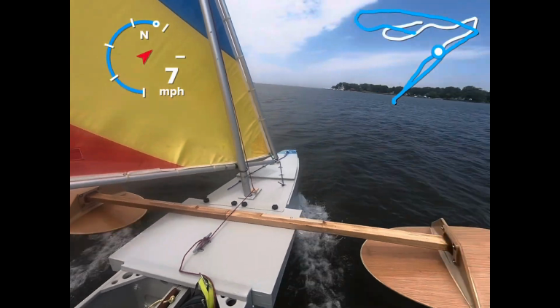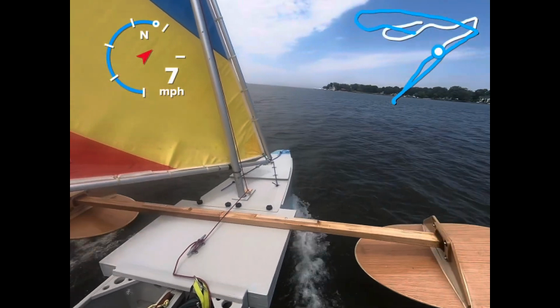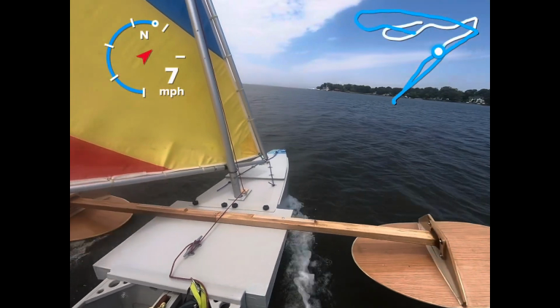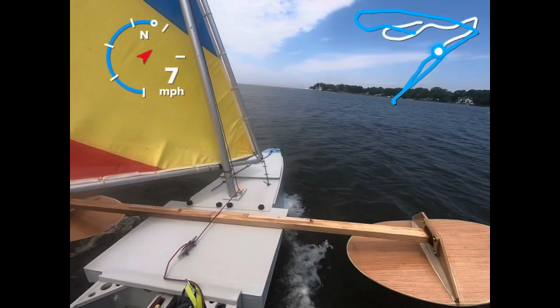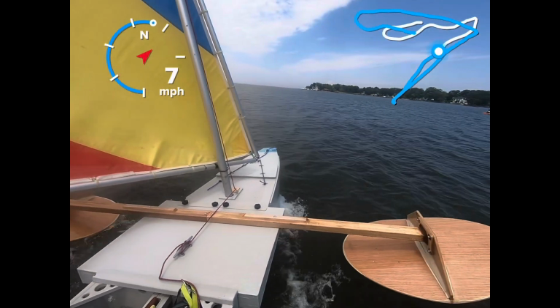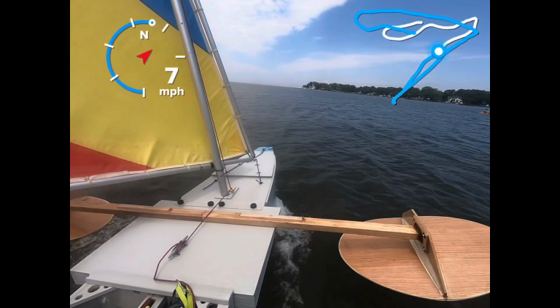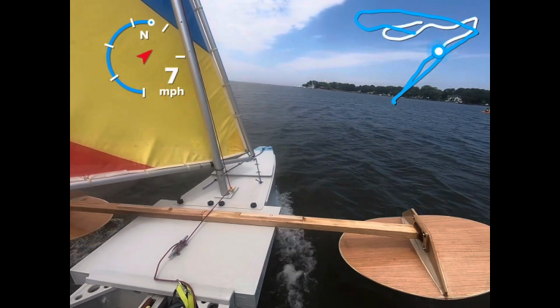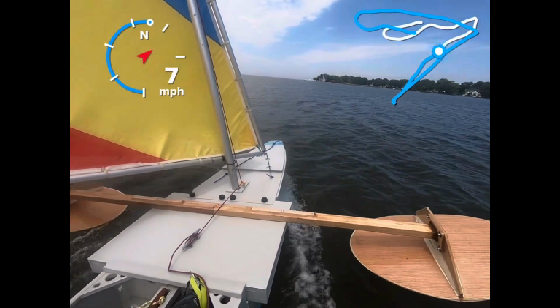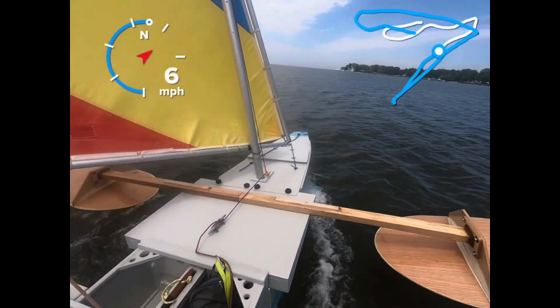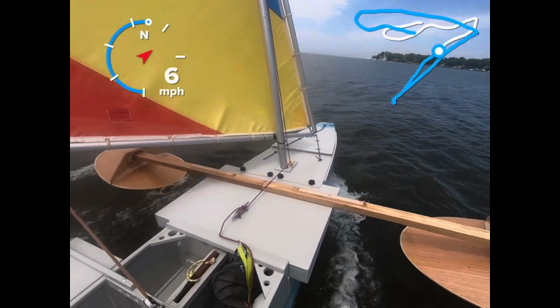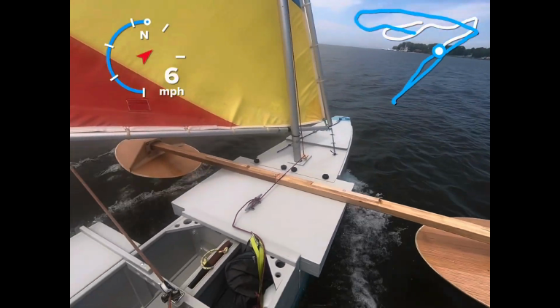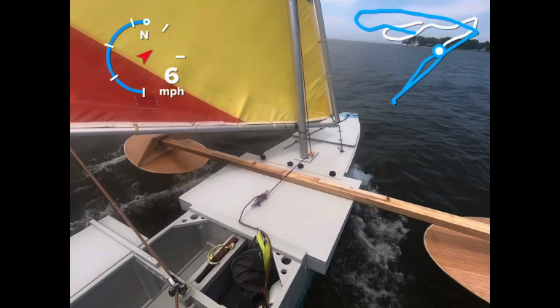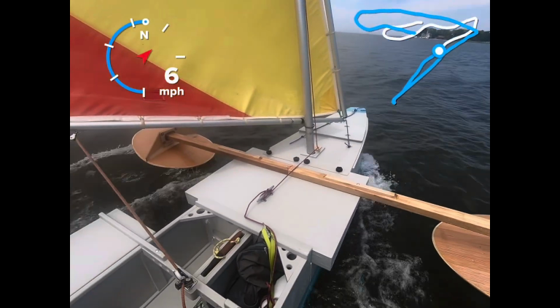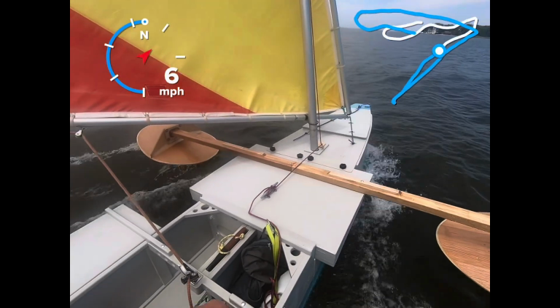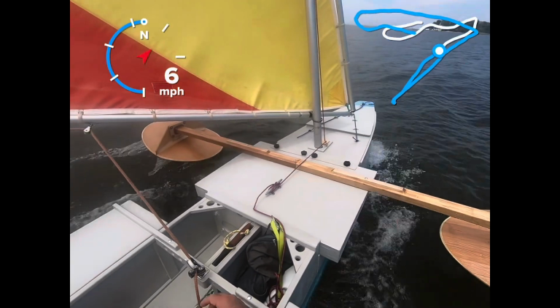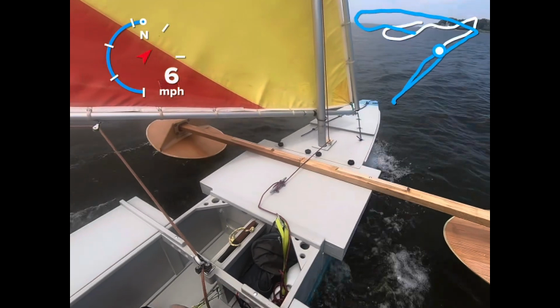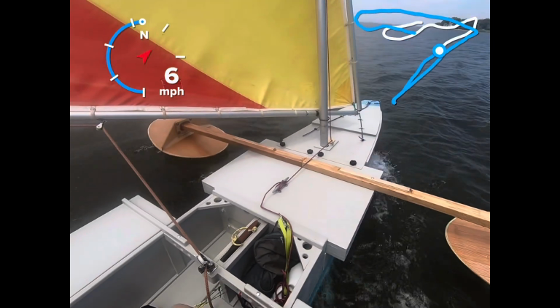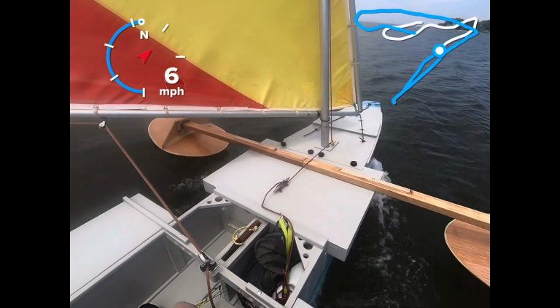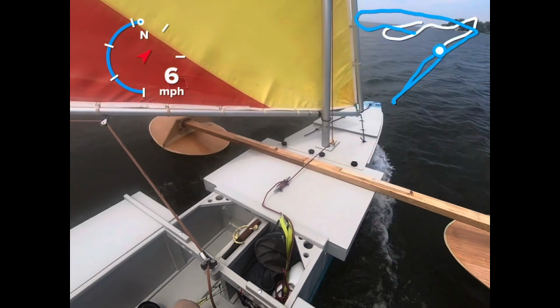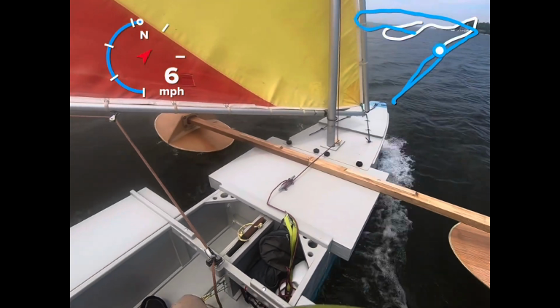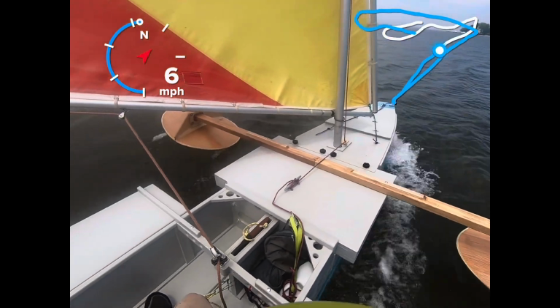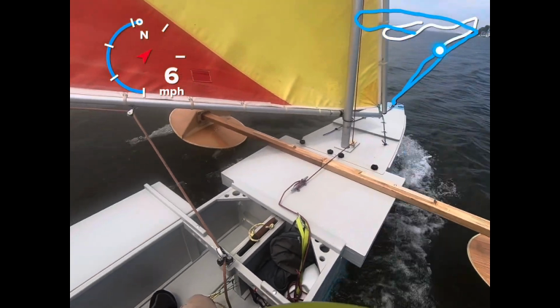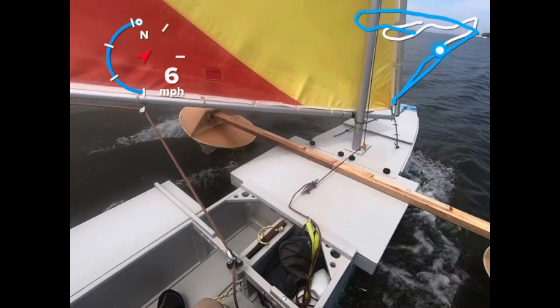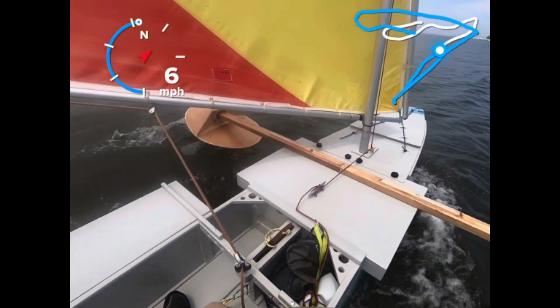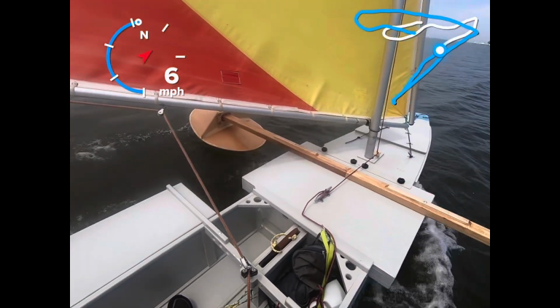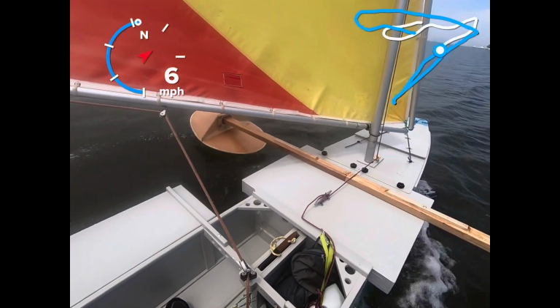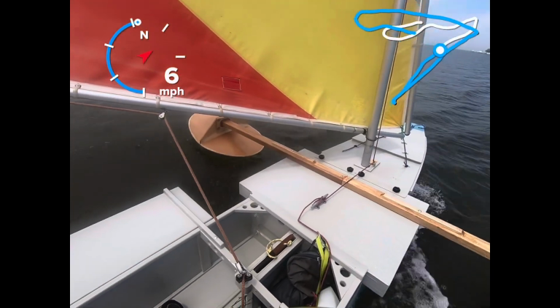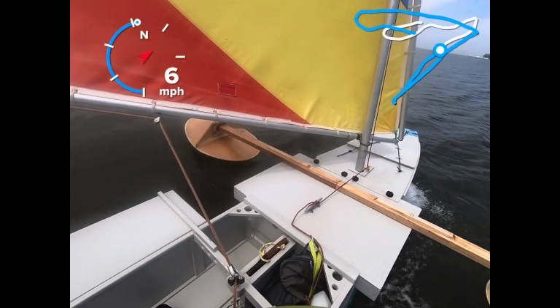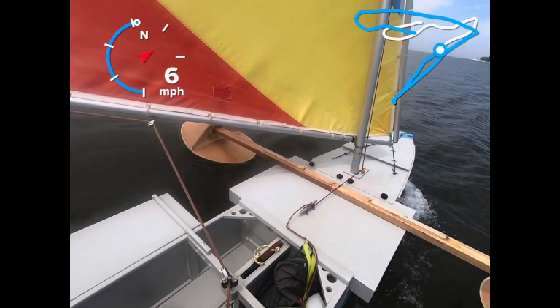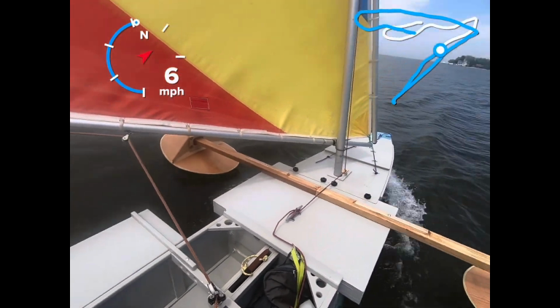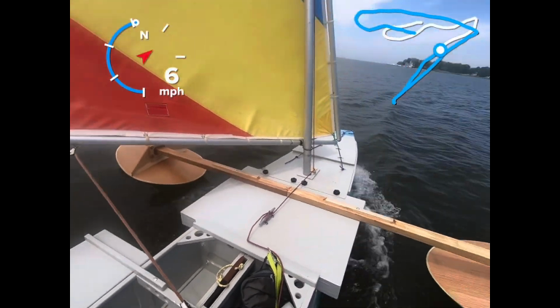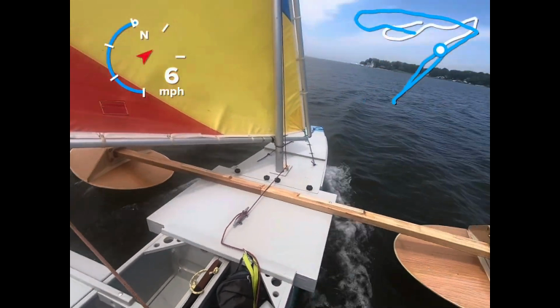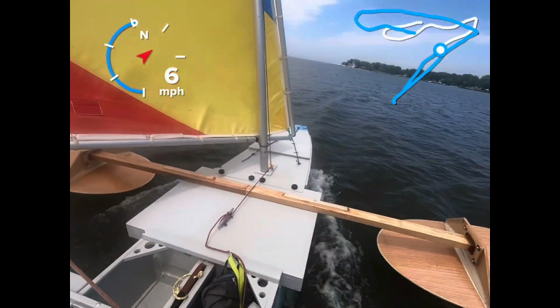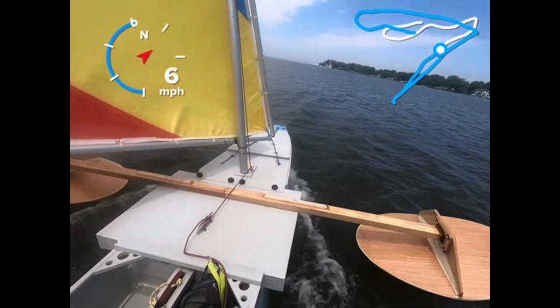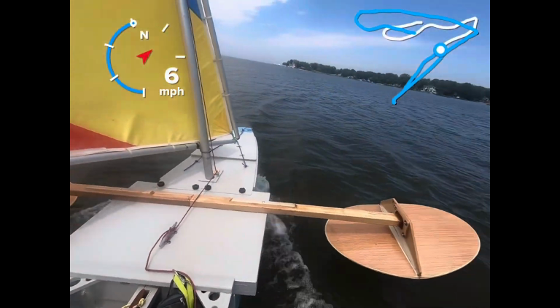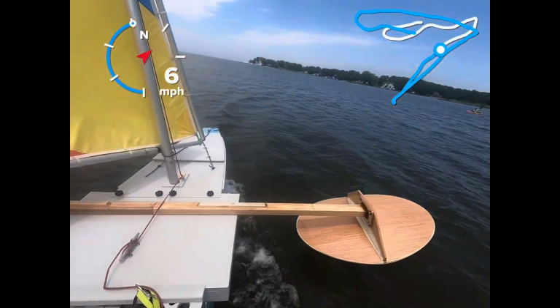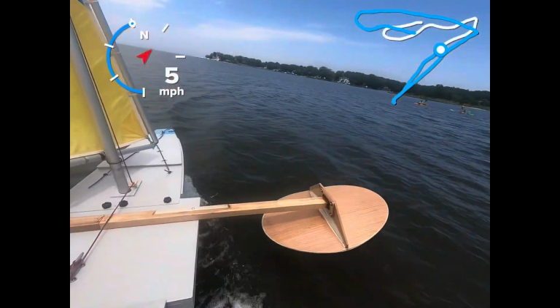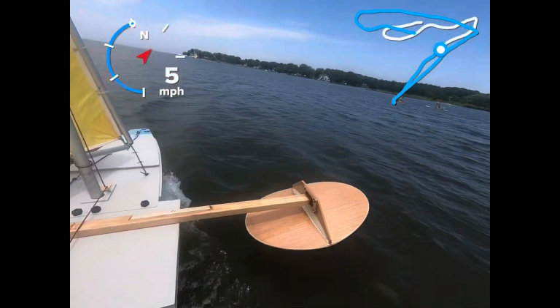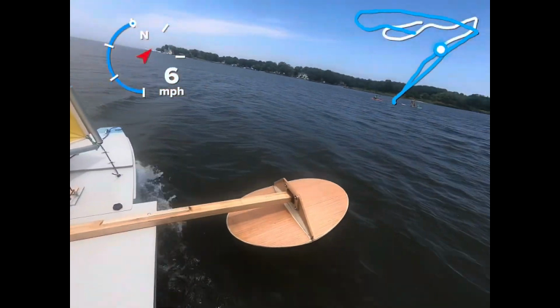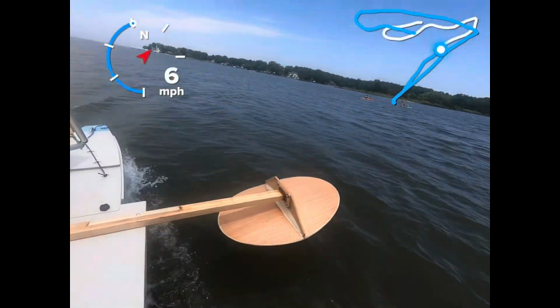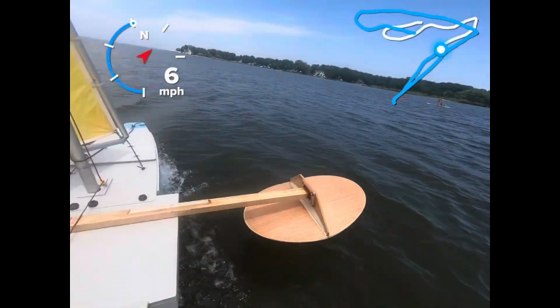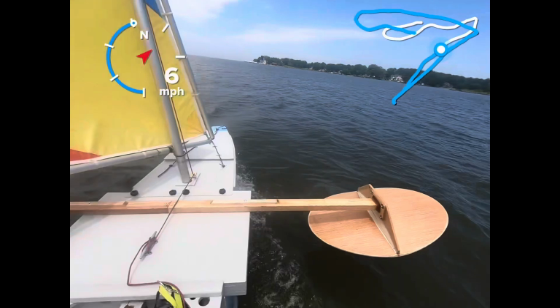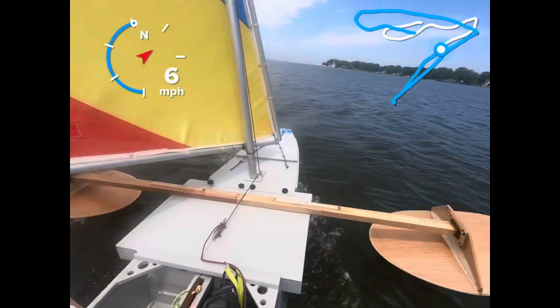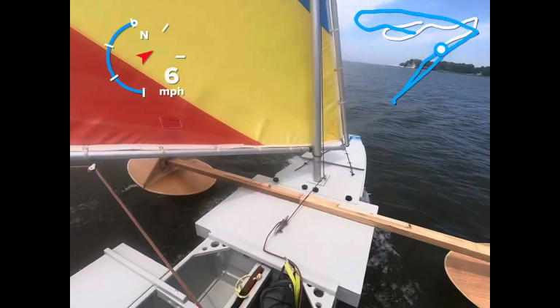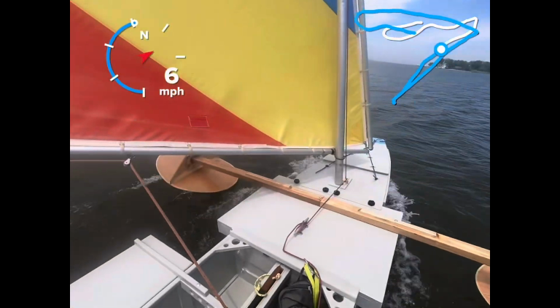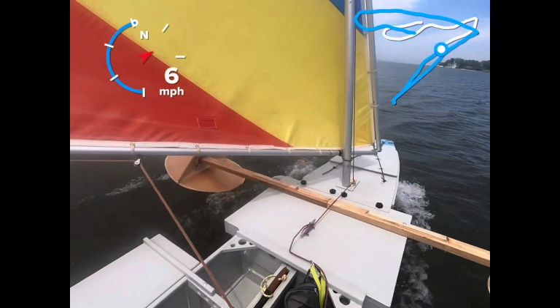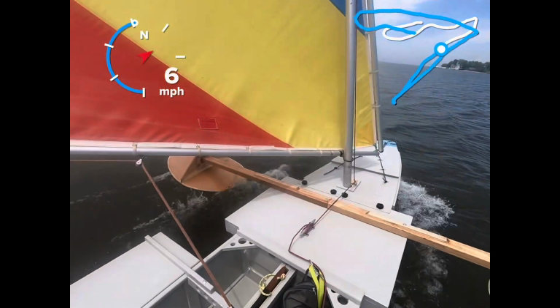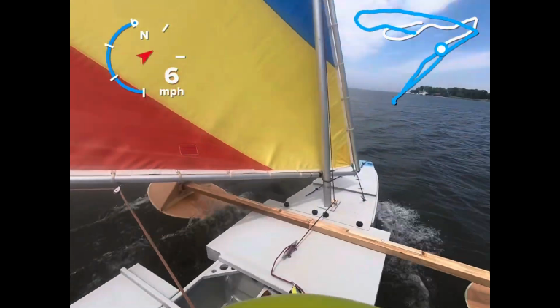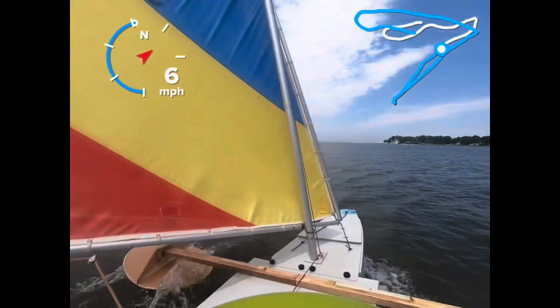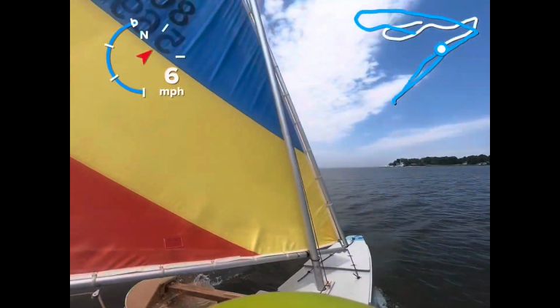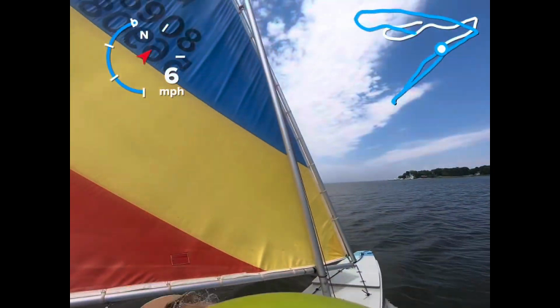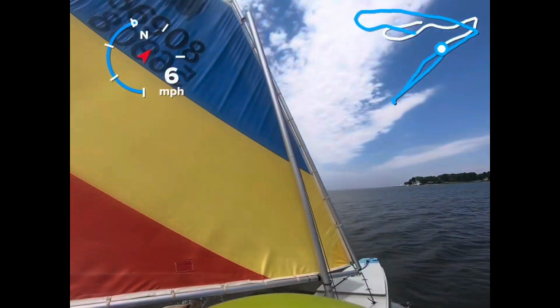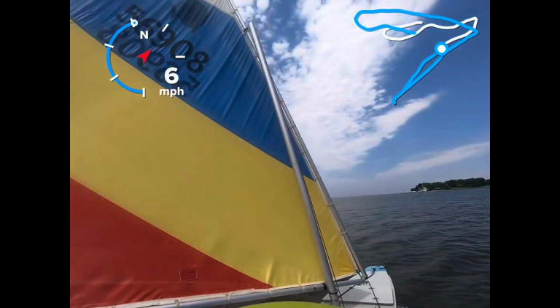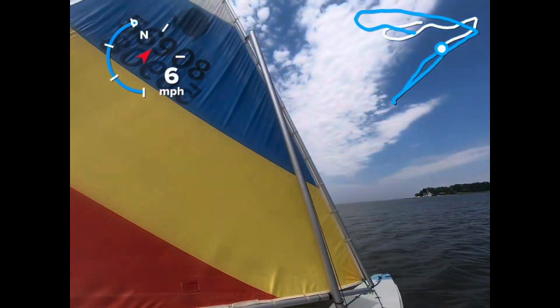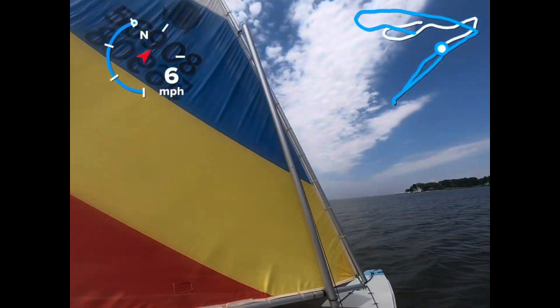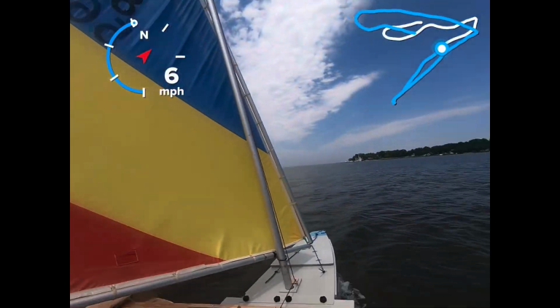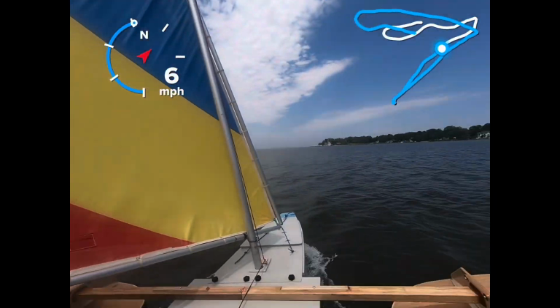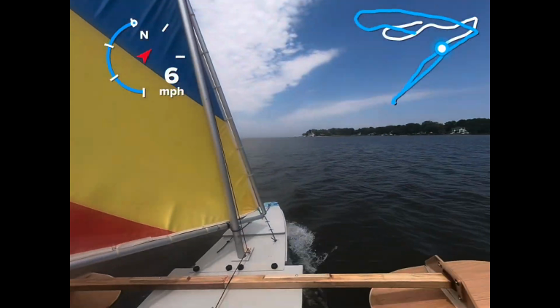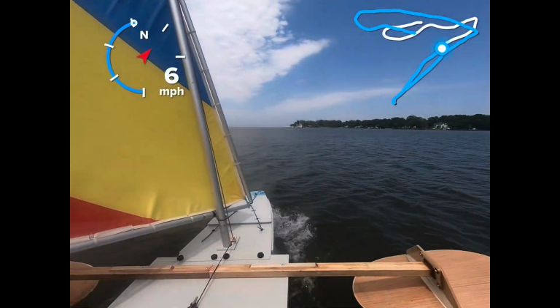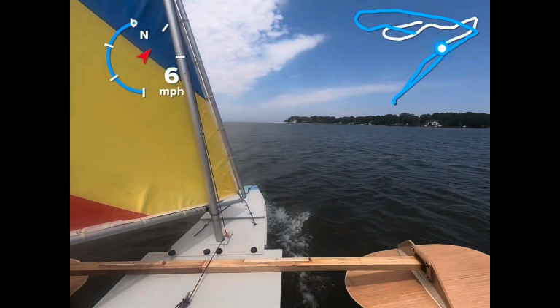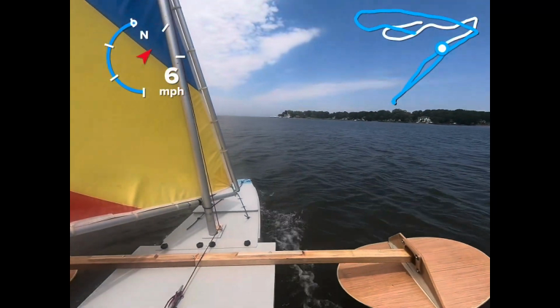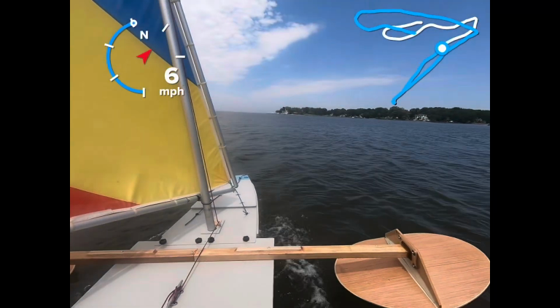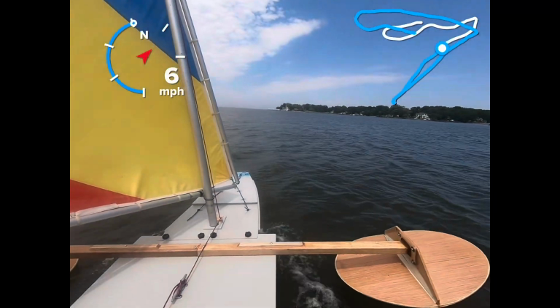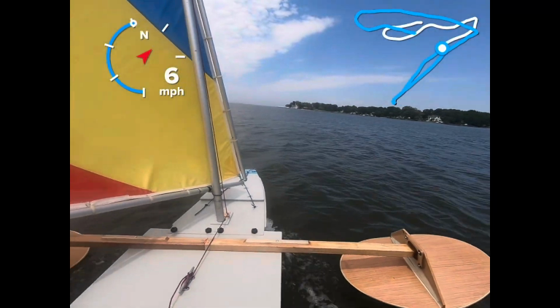So it hasn't caught yet. A lot of people thought it would catch, but so far it's not catching.